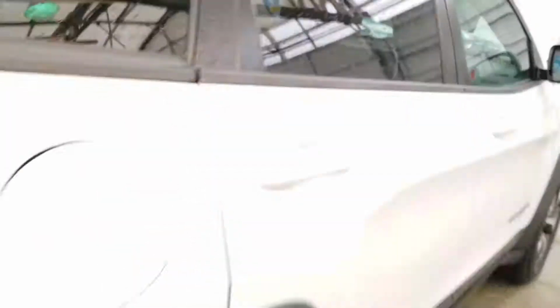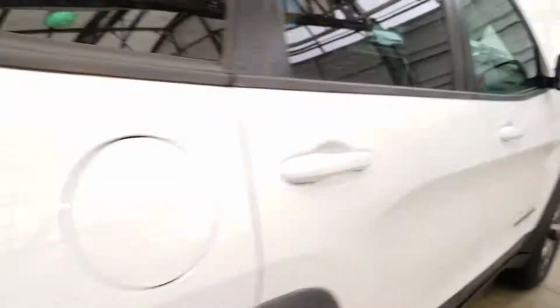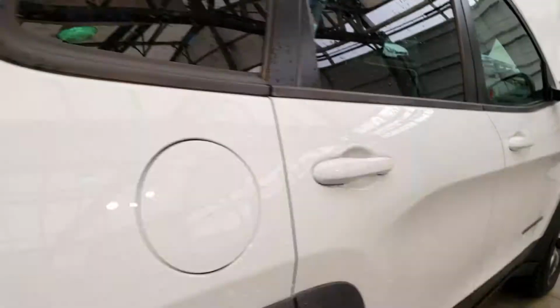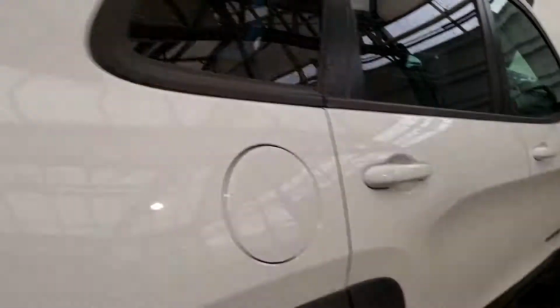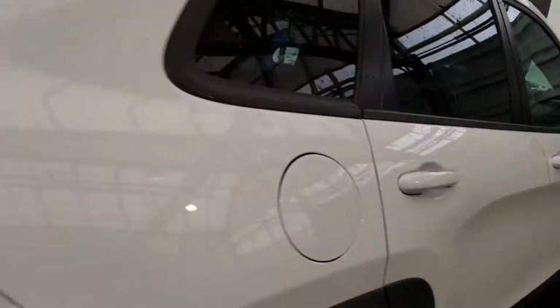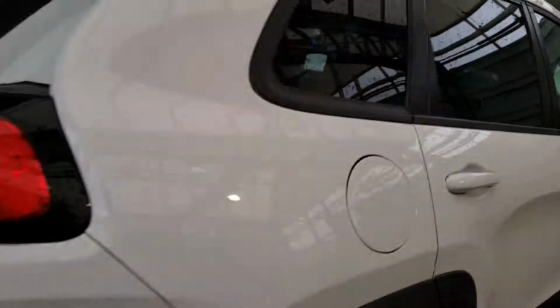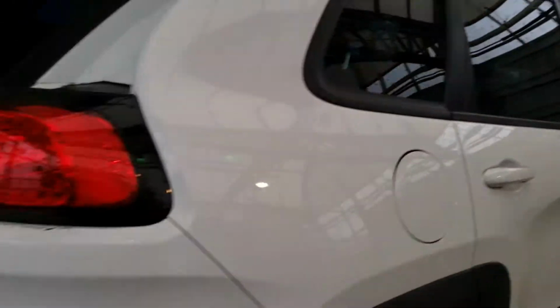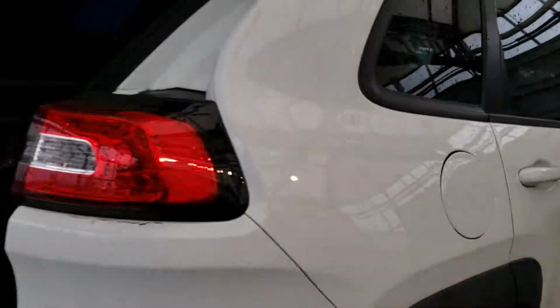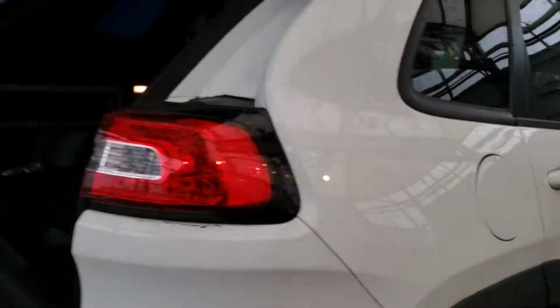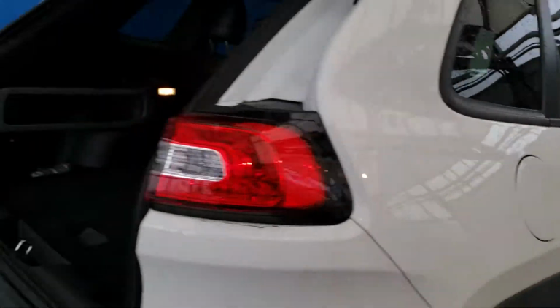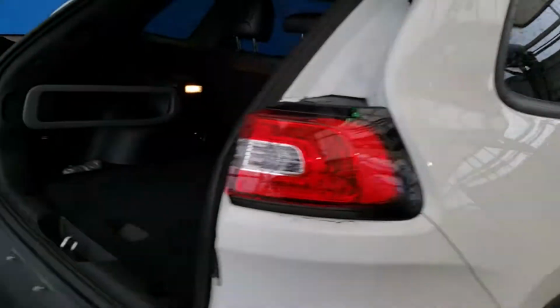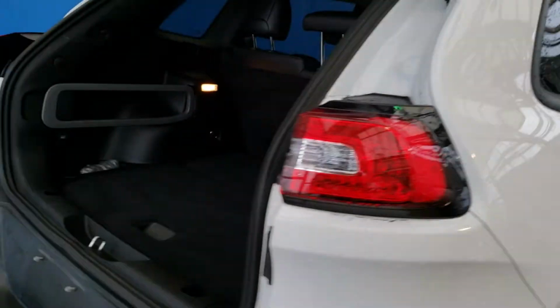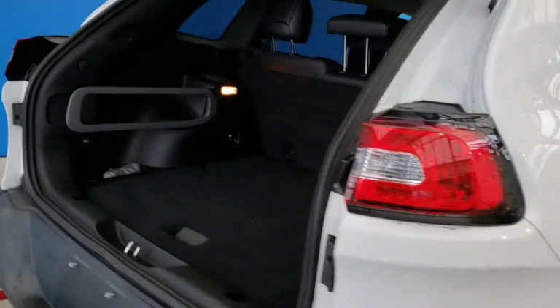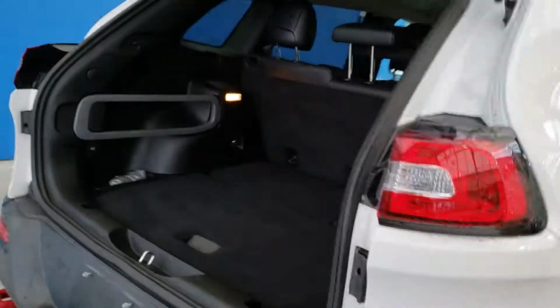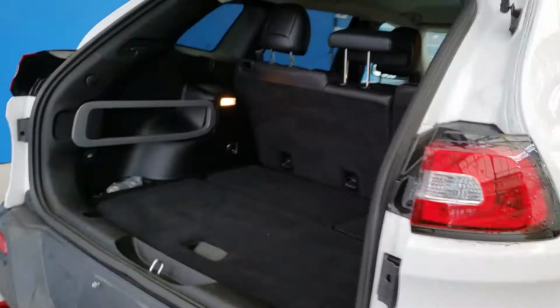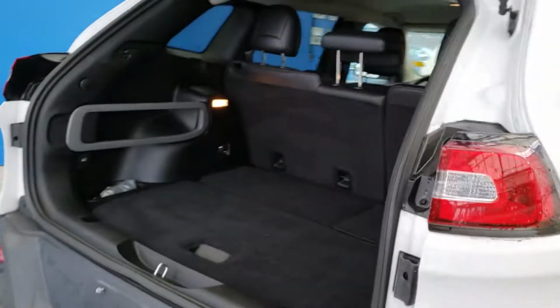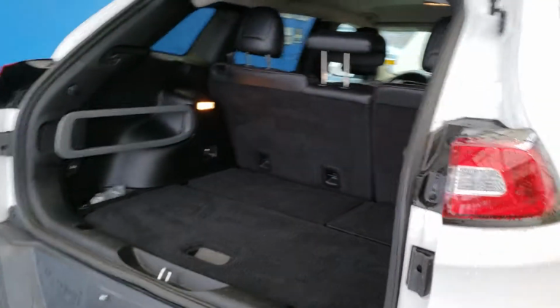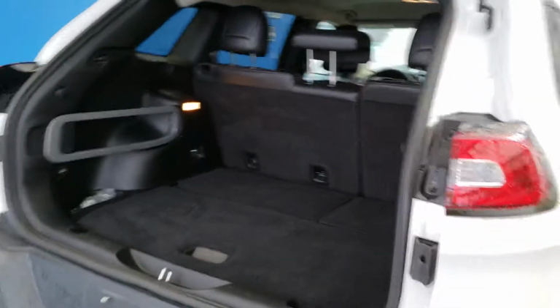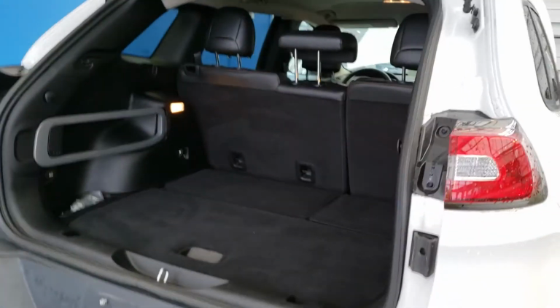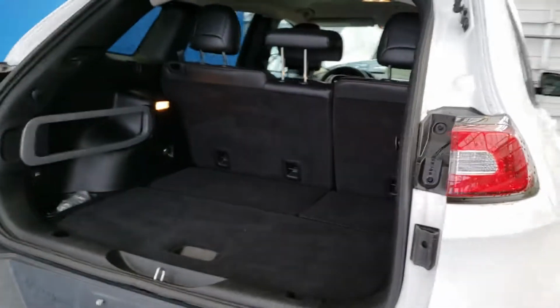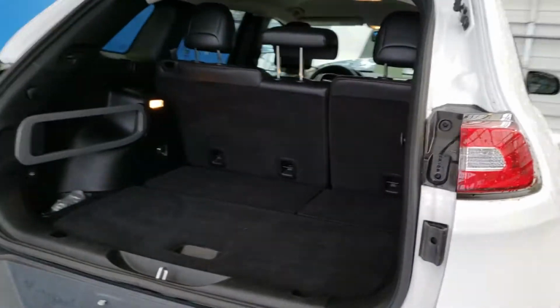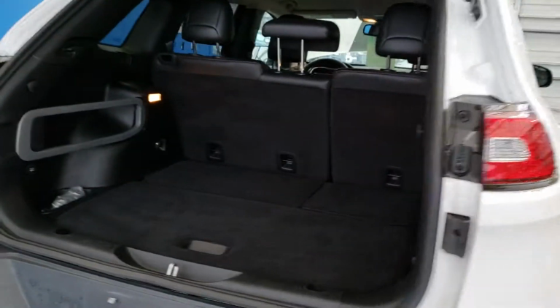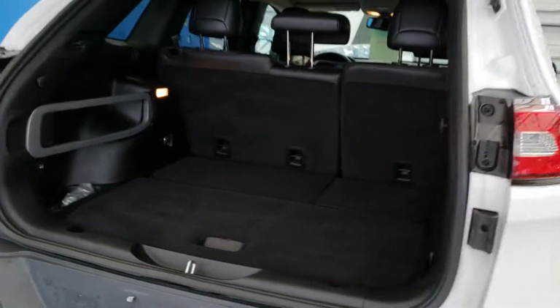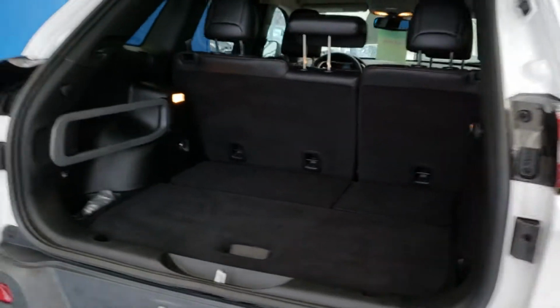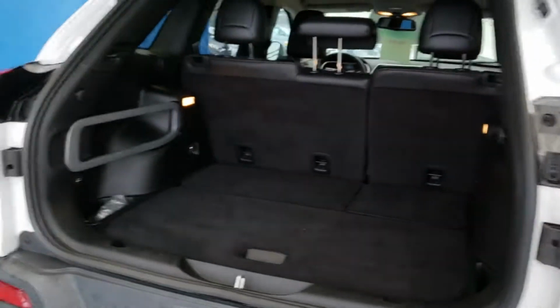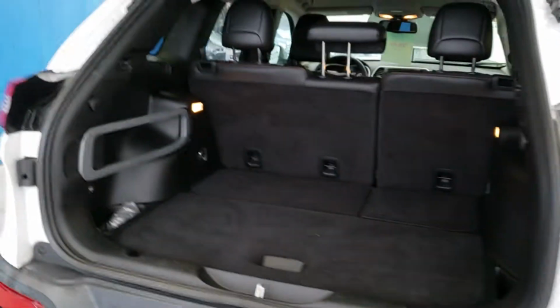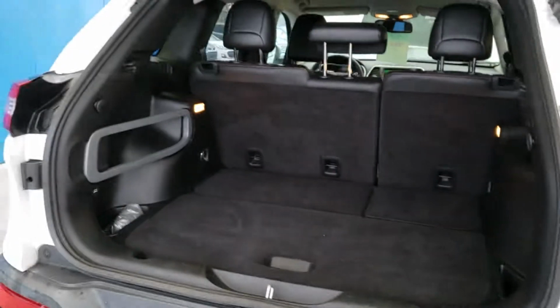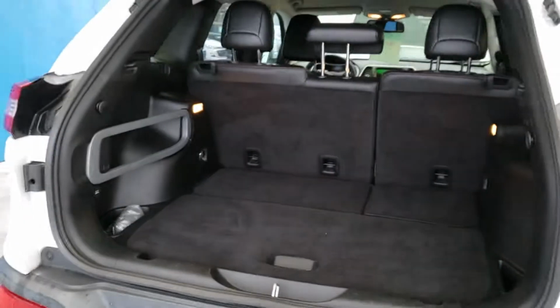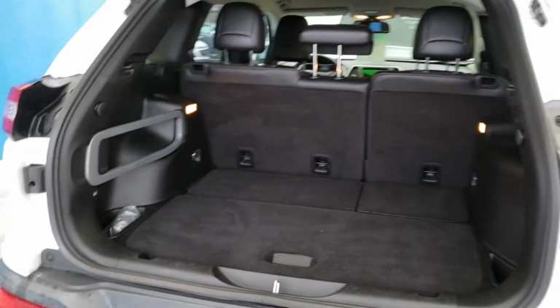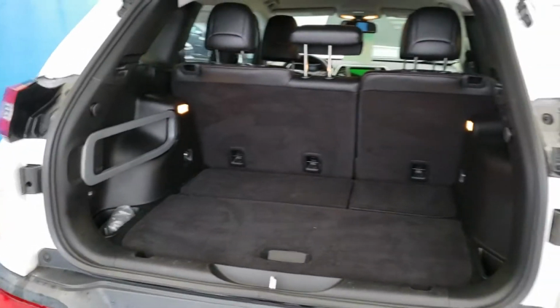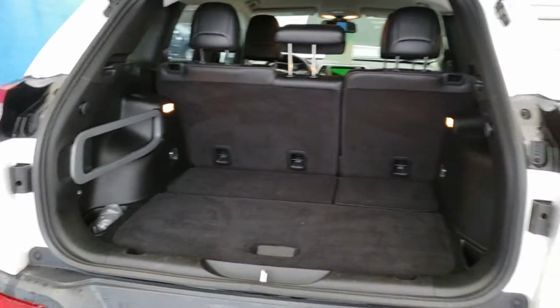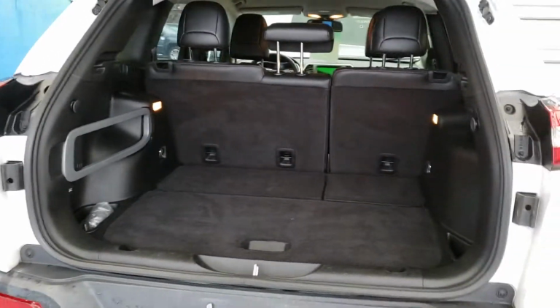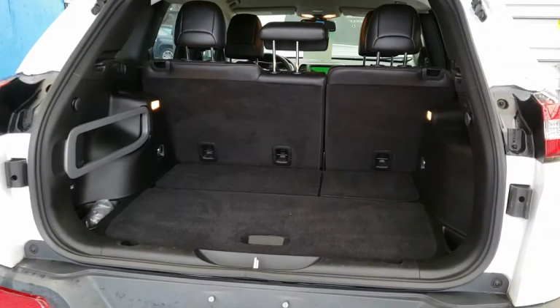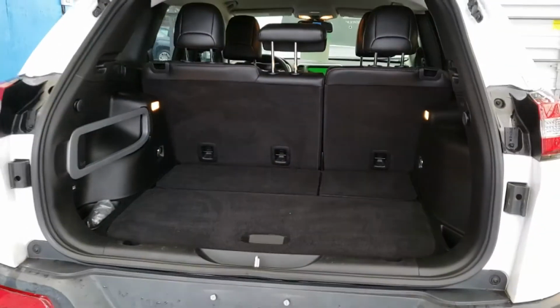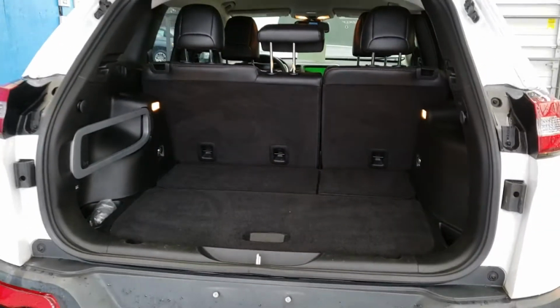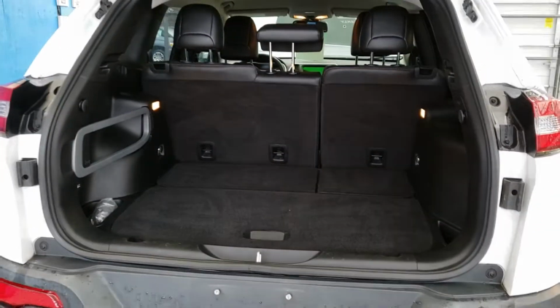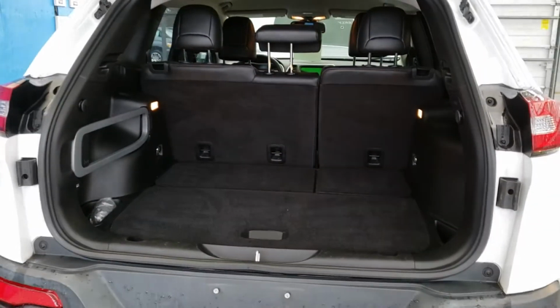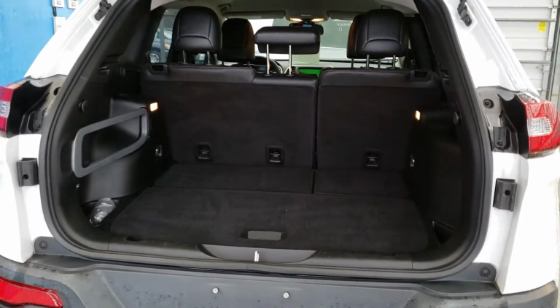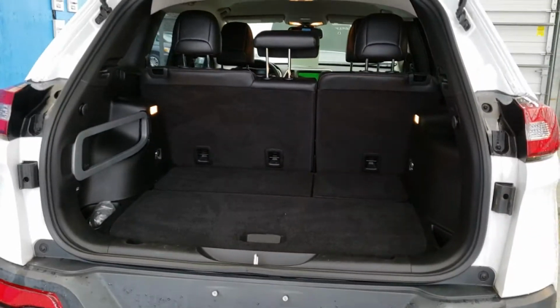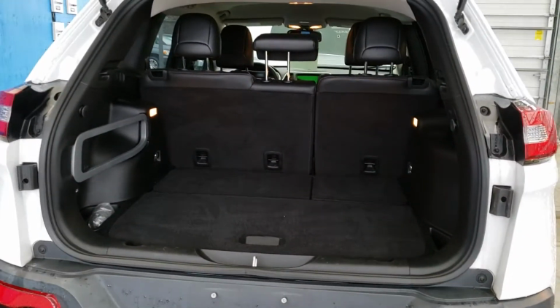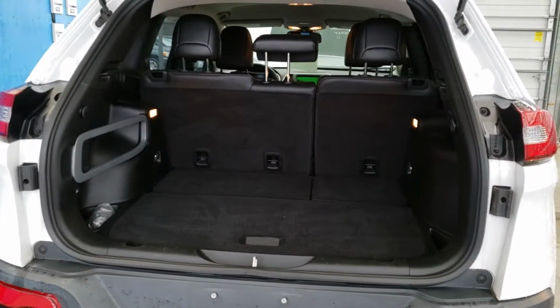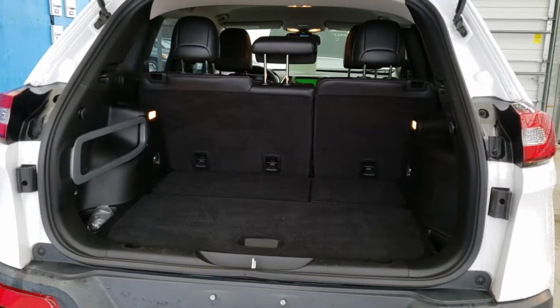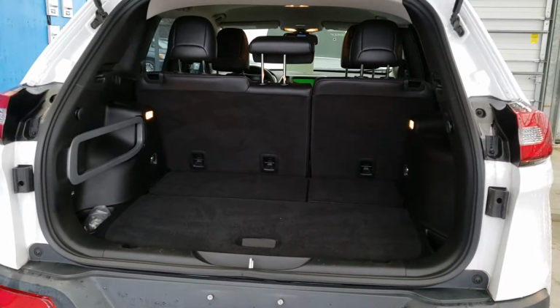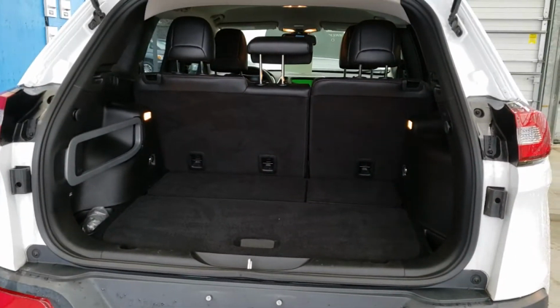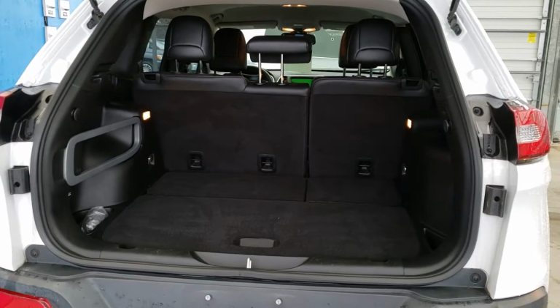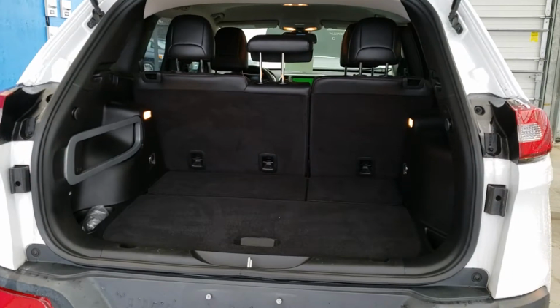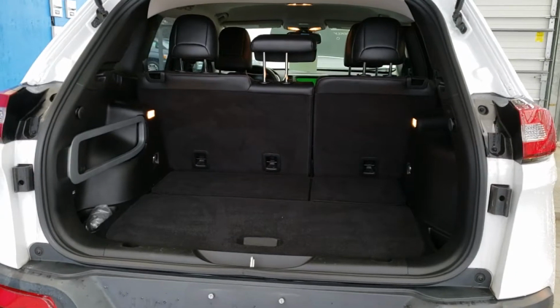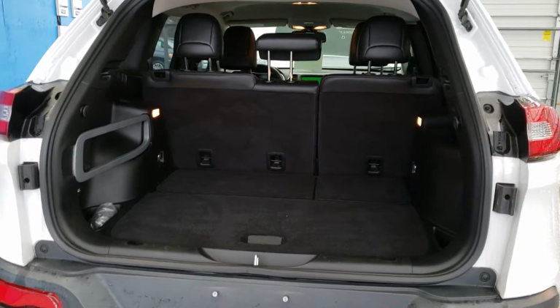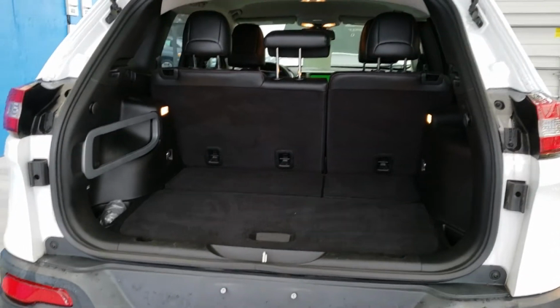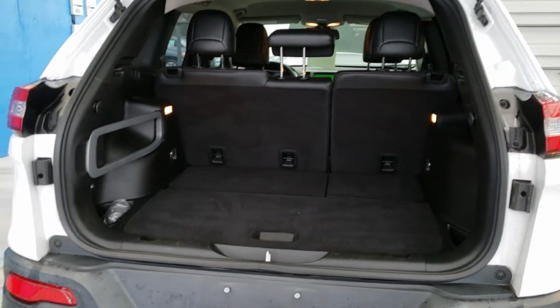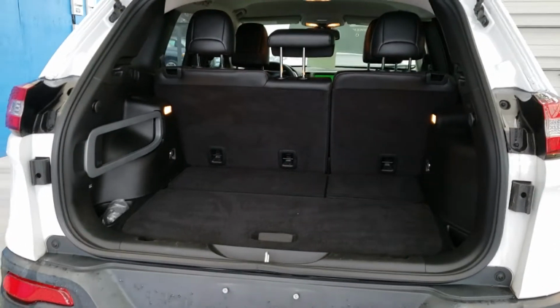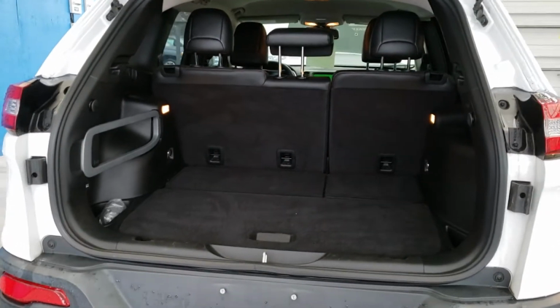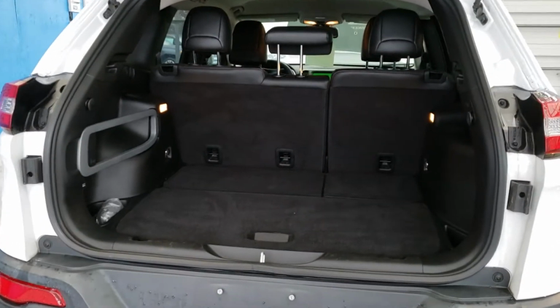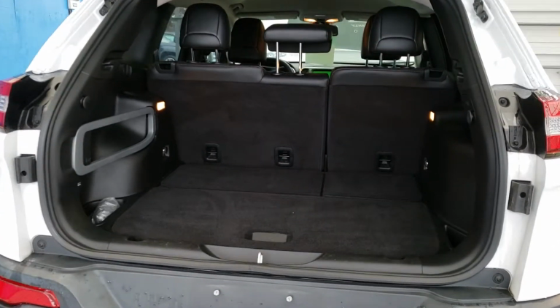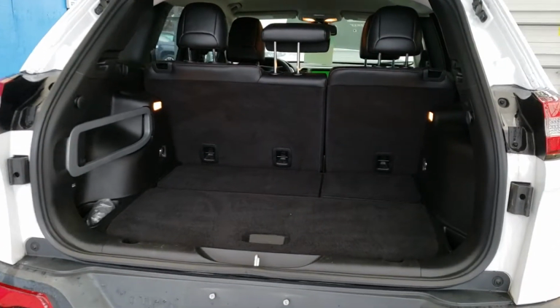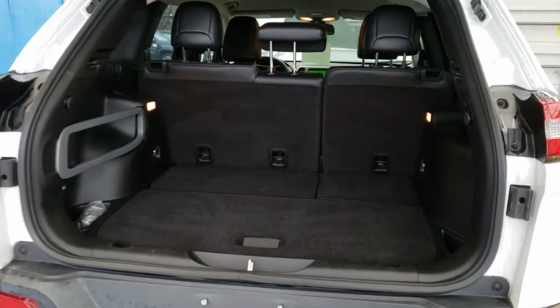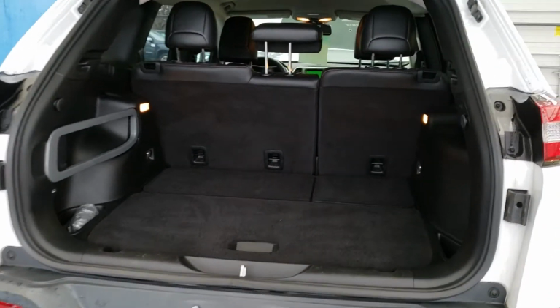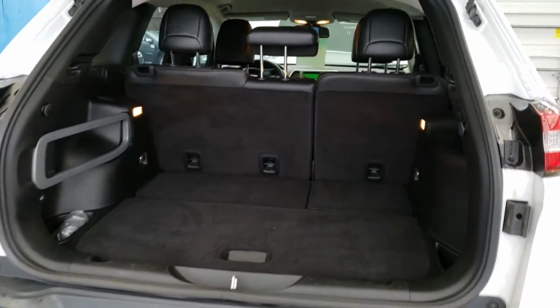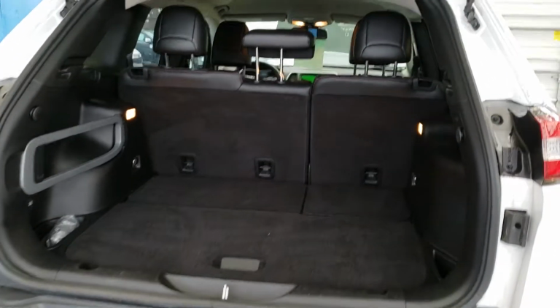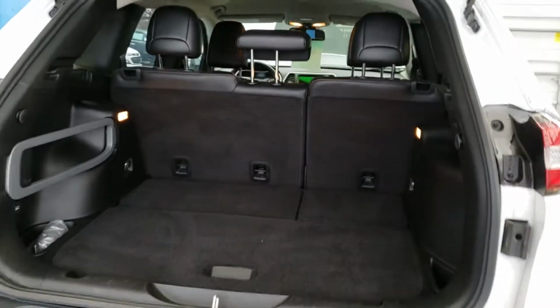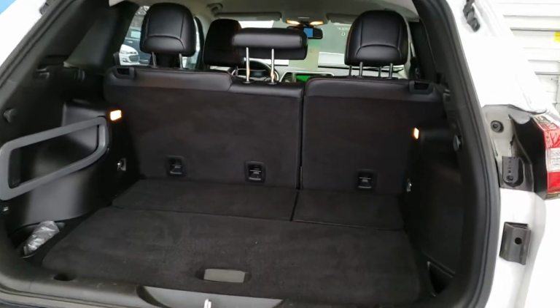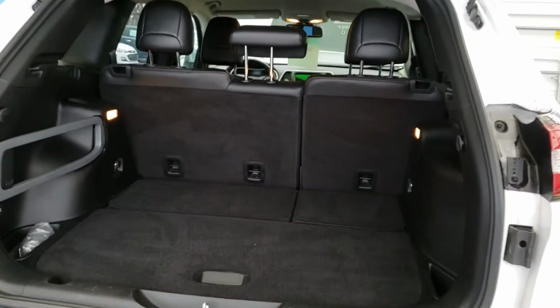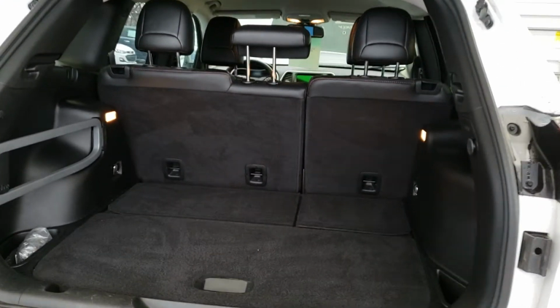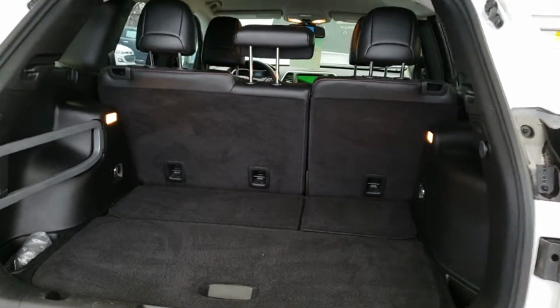As far as your trunk space goes, lots of room in your trunk space for any hockey bags, golf clubs, whatever your needs are.